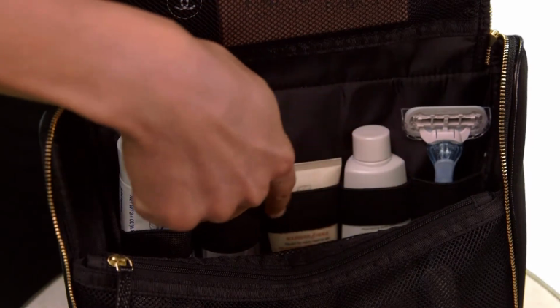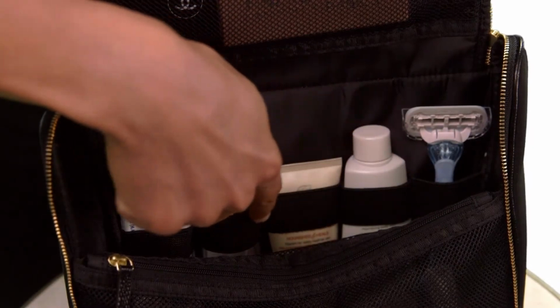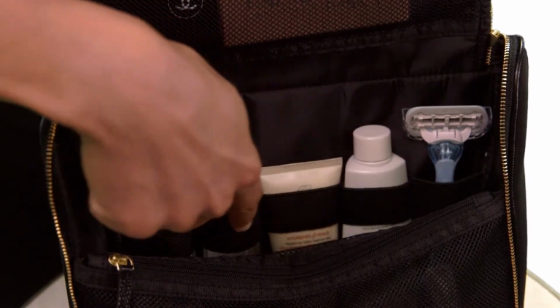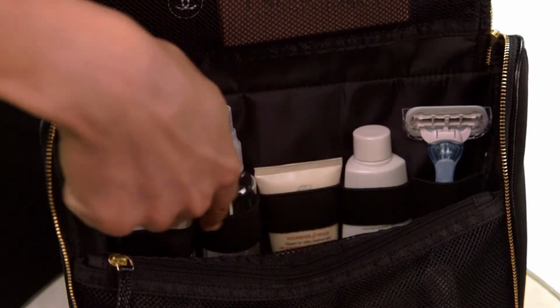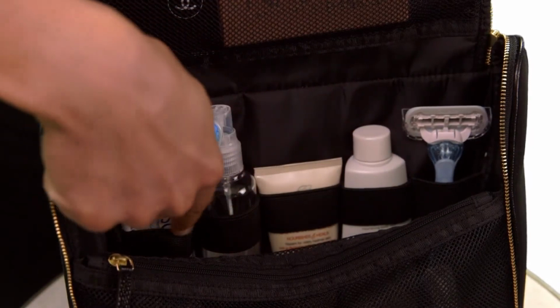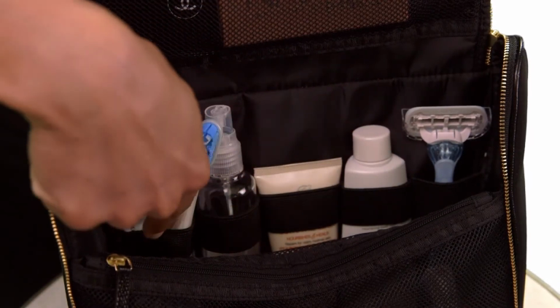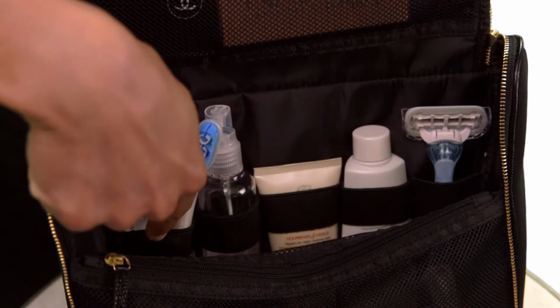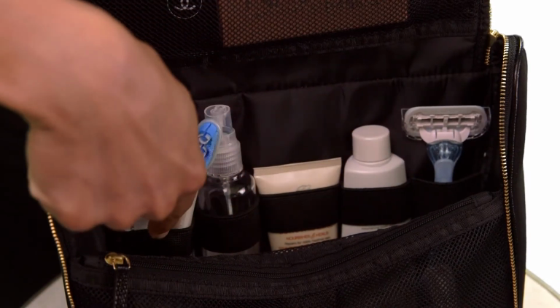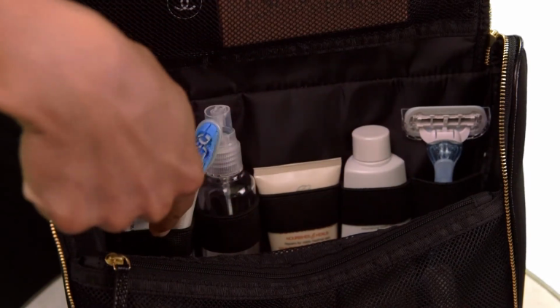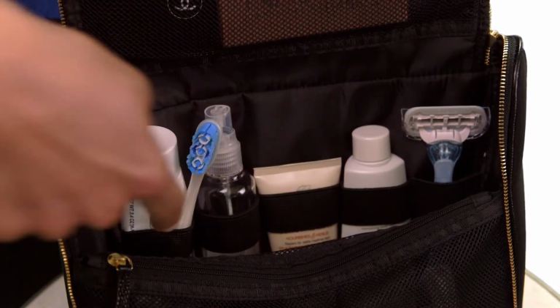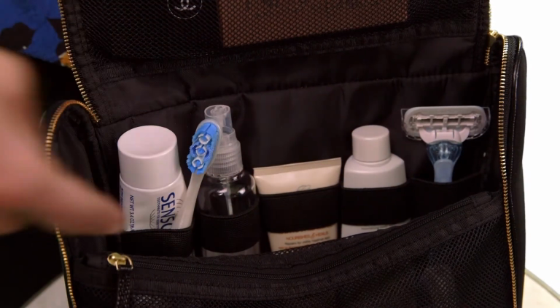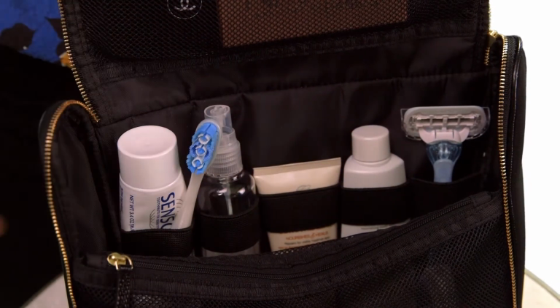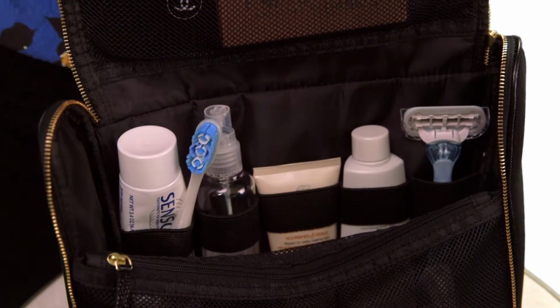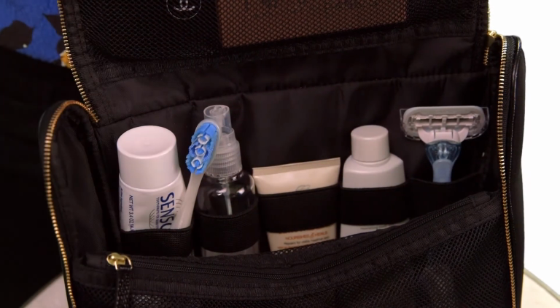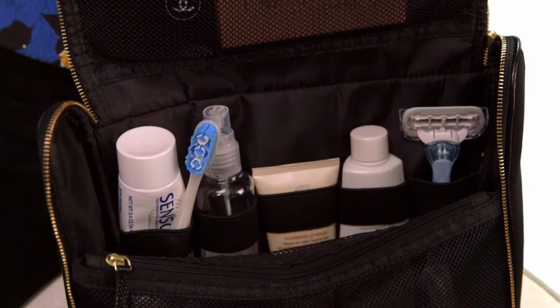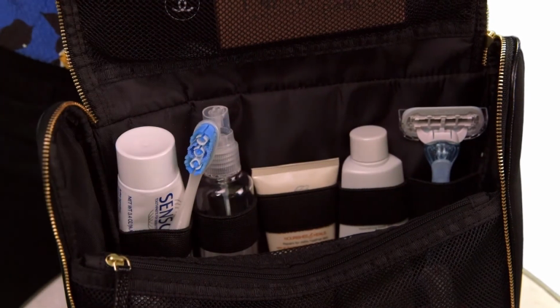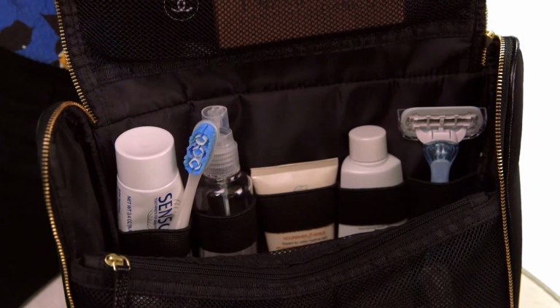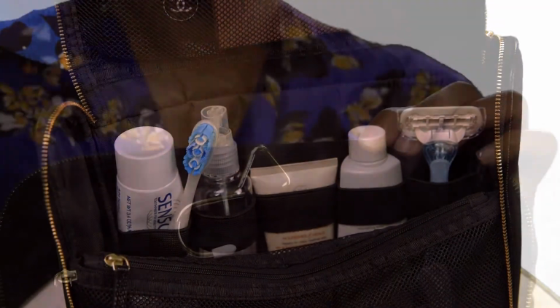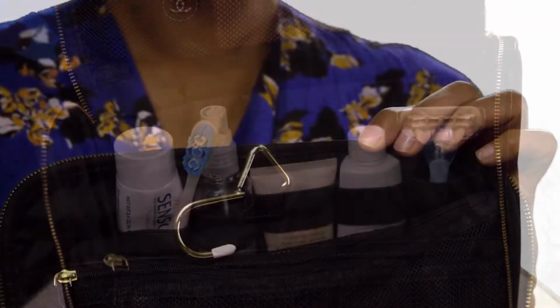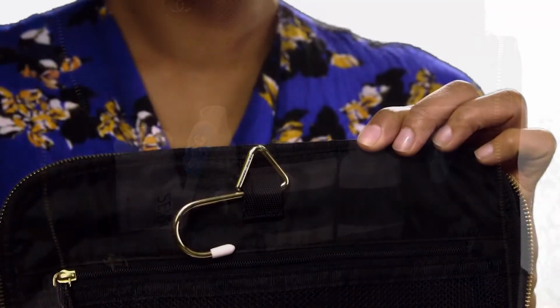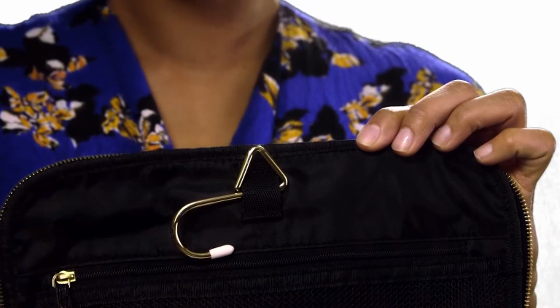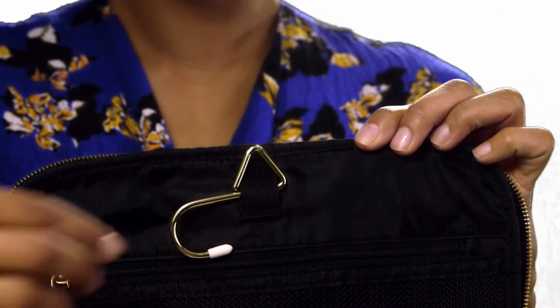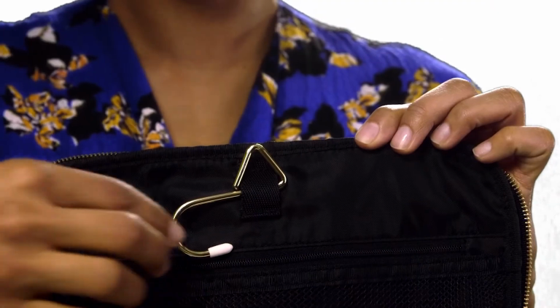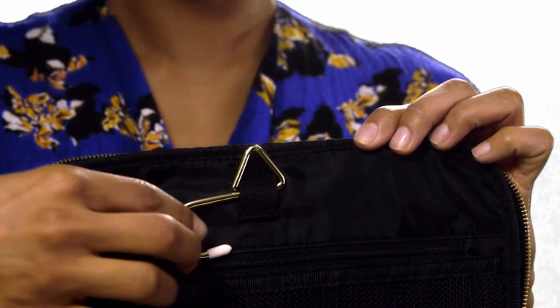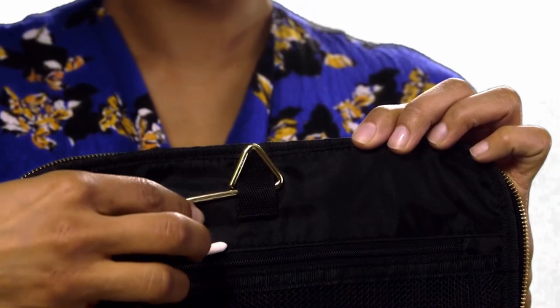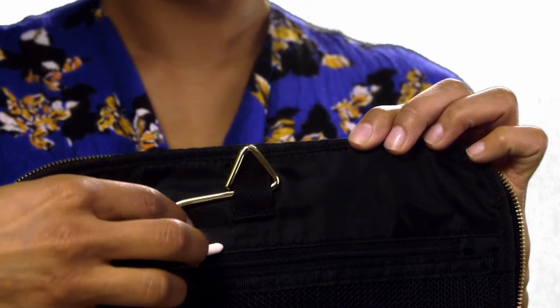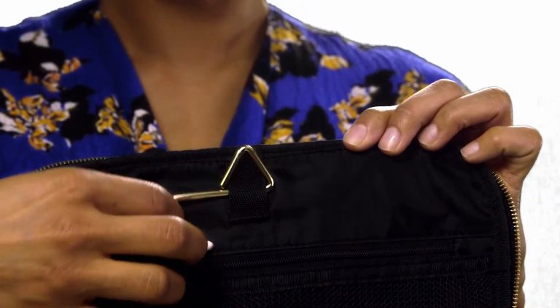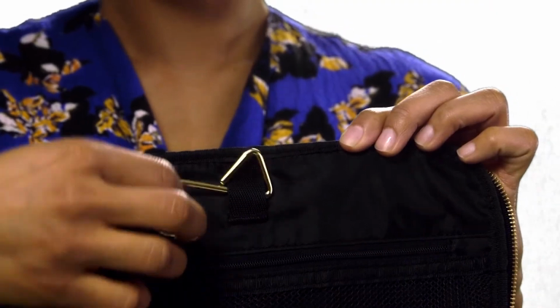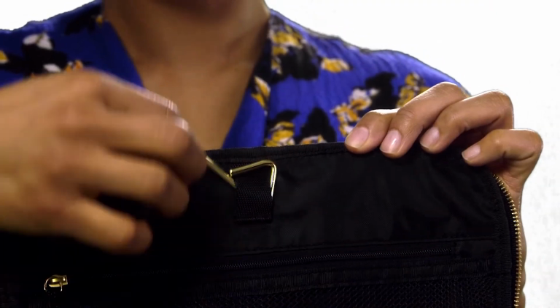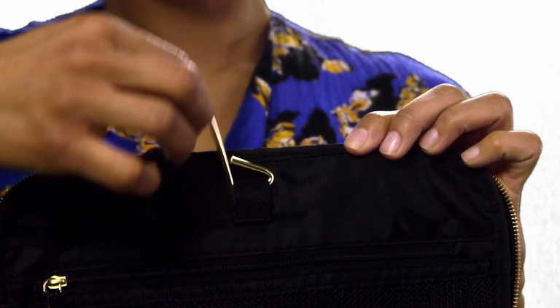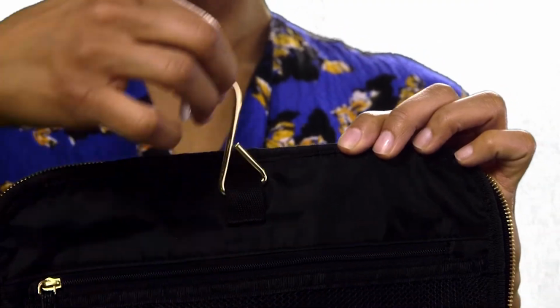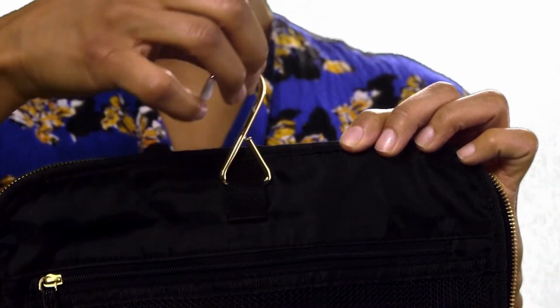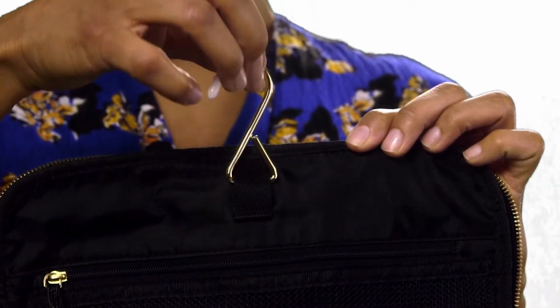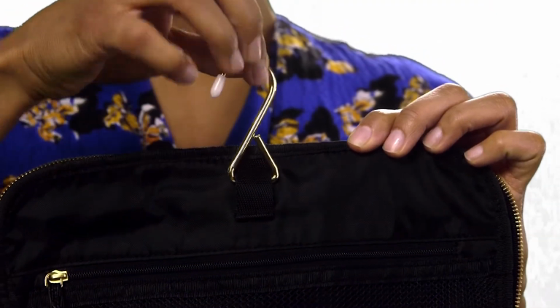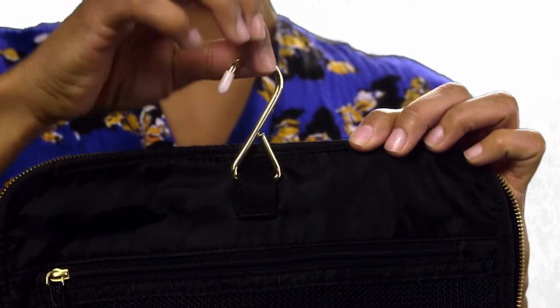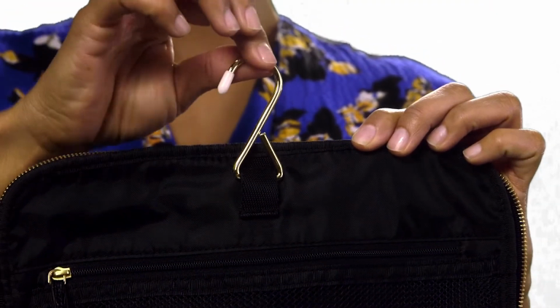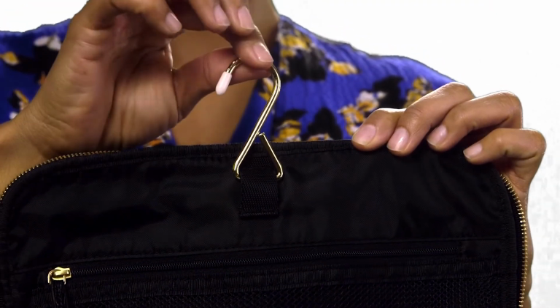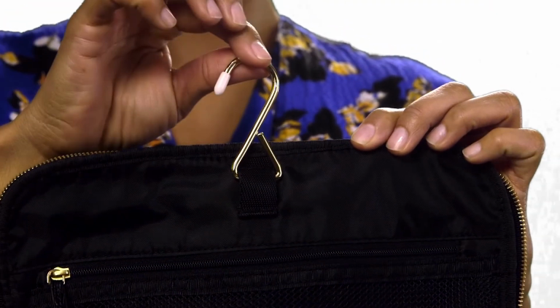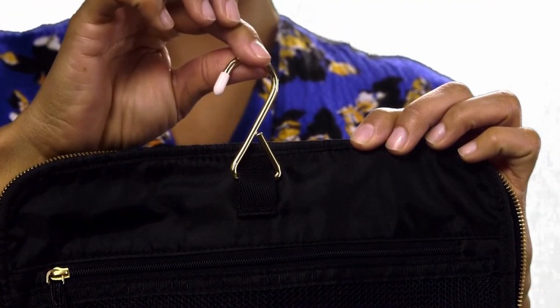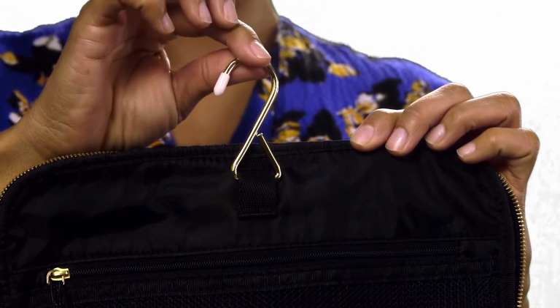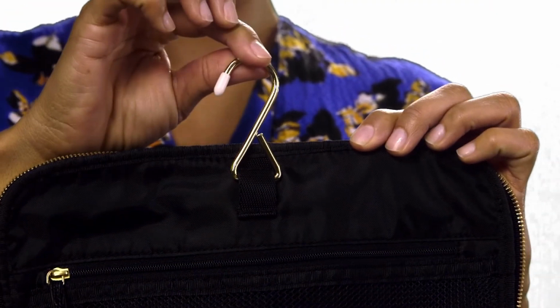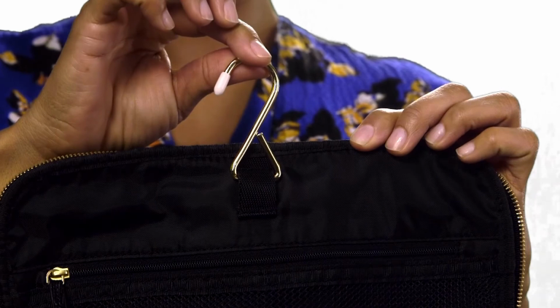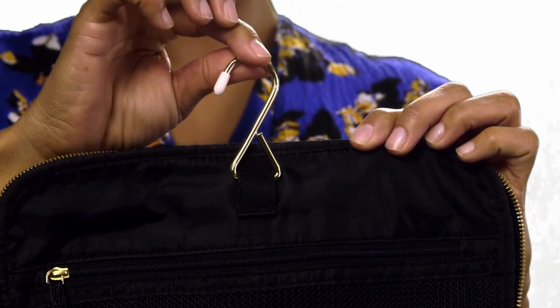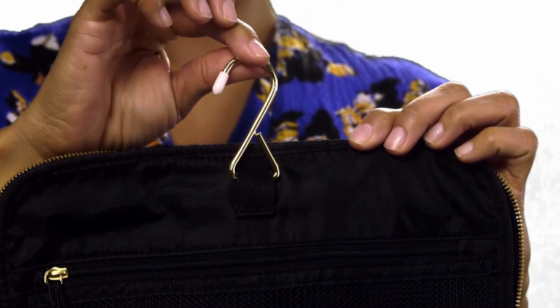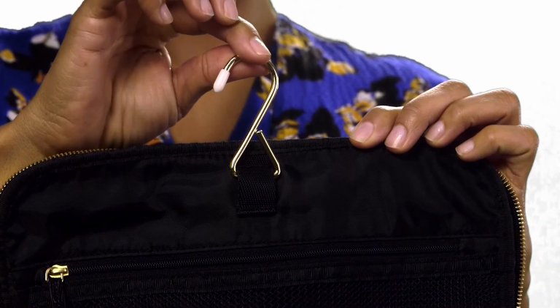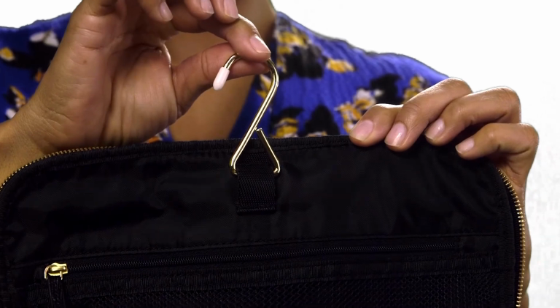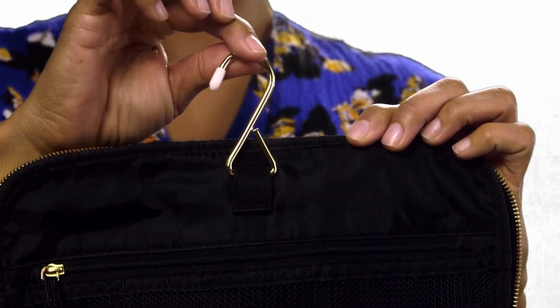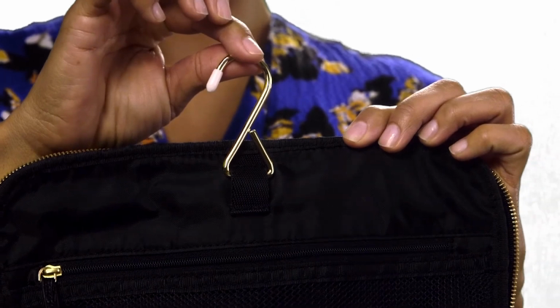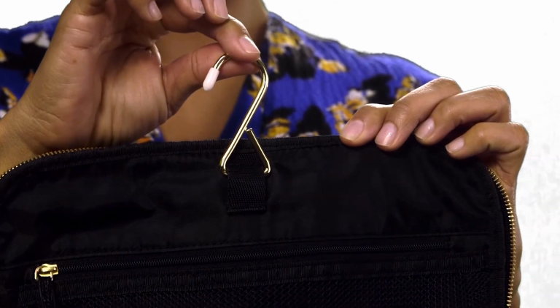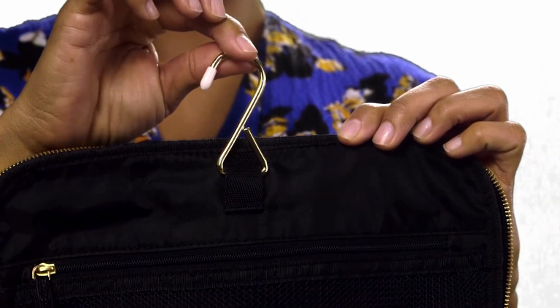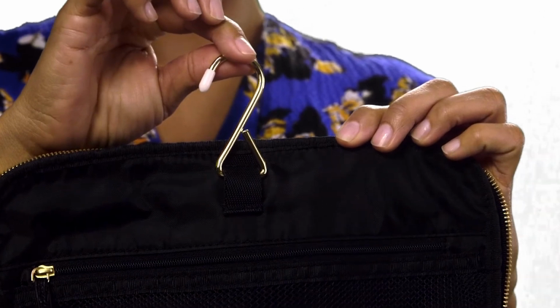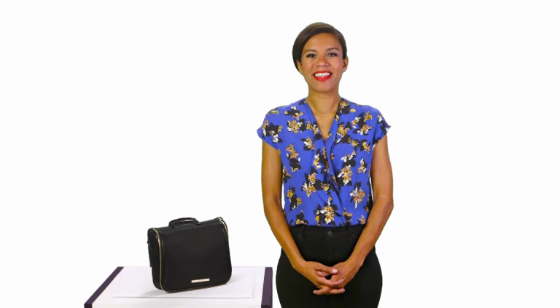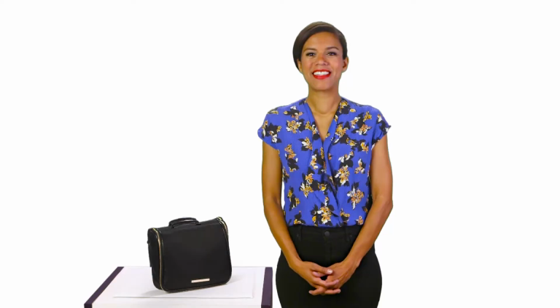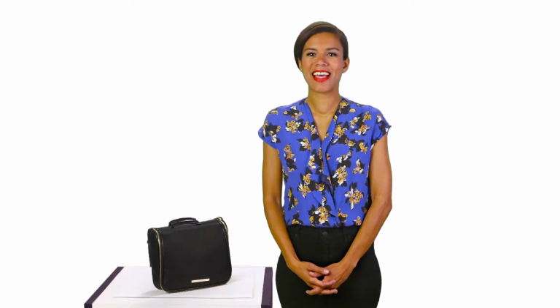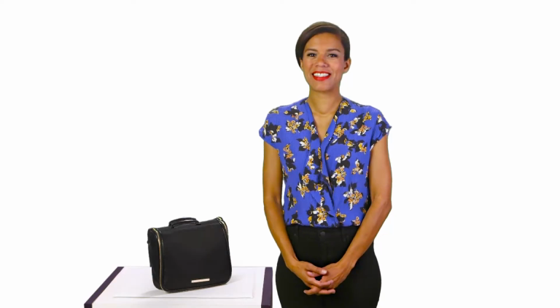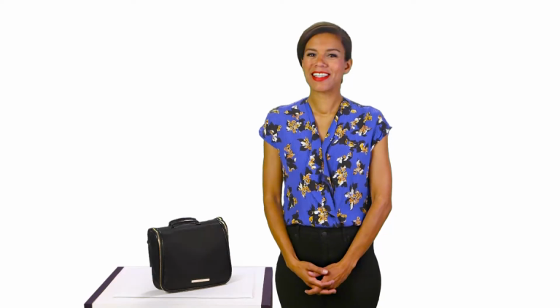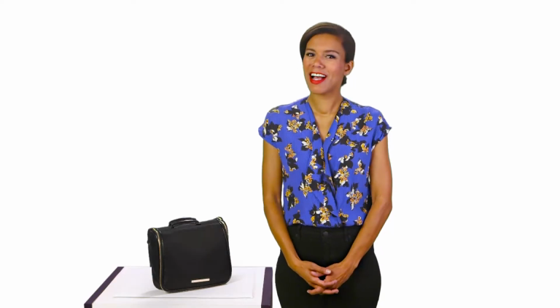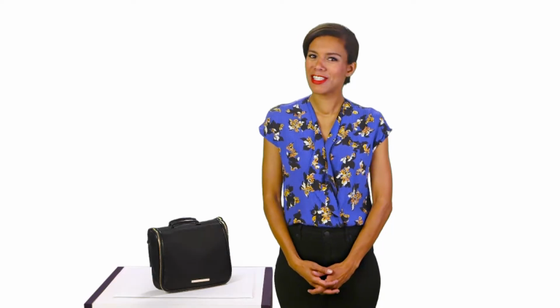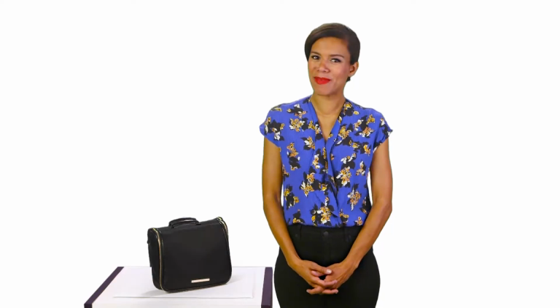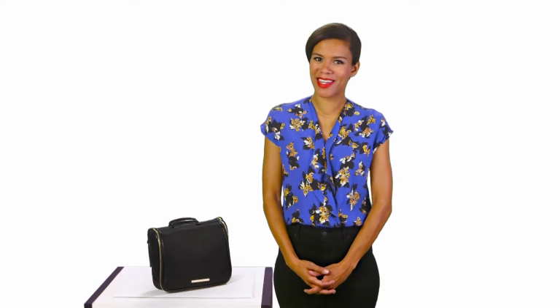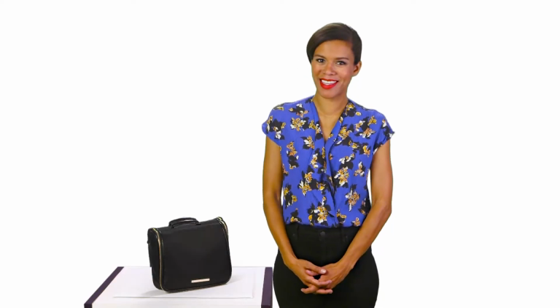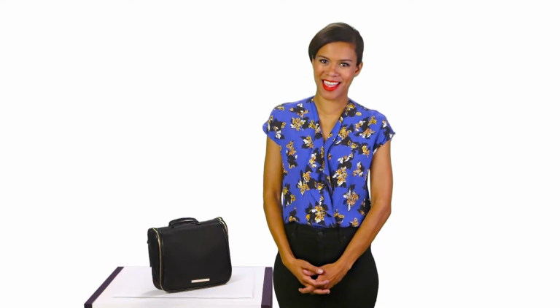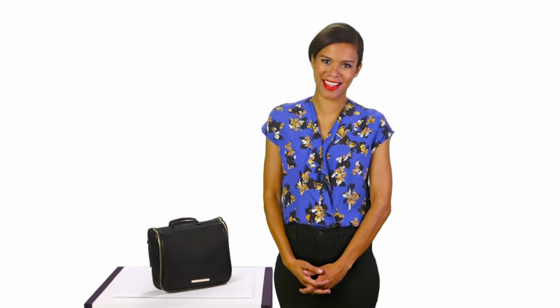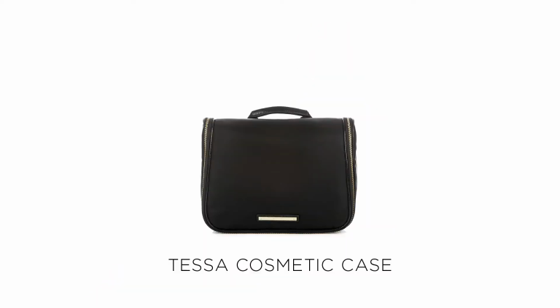And last but not least, the bag features a hidden built-in hanger to accommodate your travel routine — the Tessa Cosmetic Case.